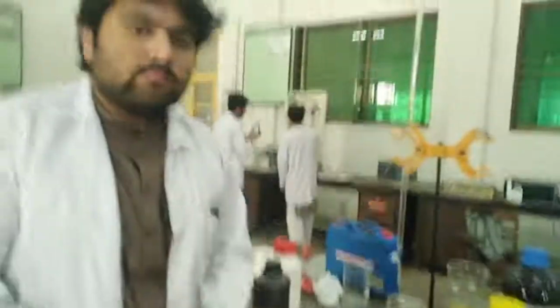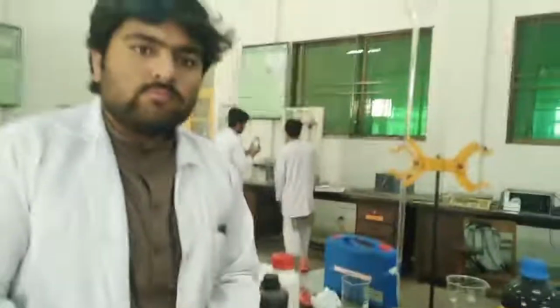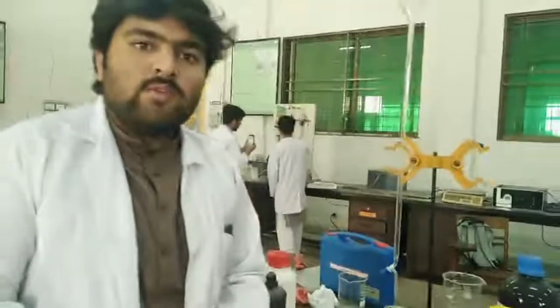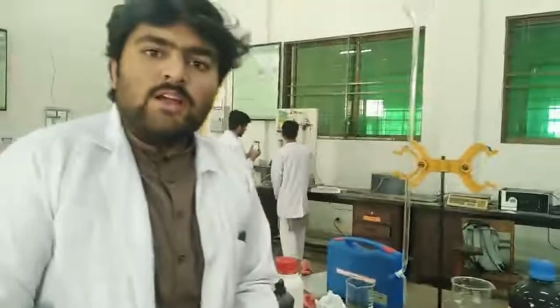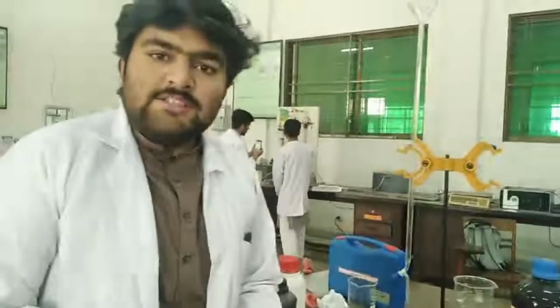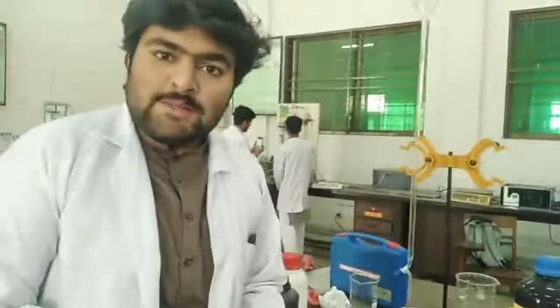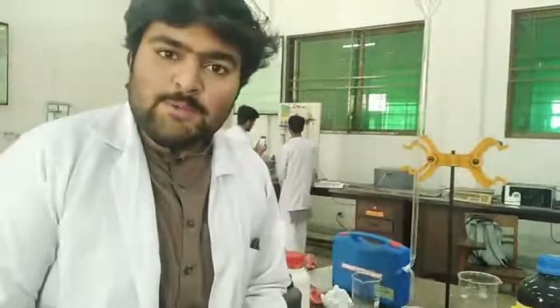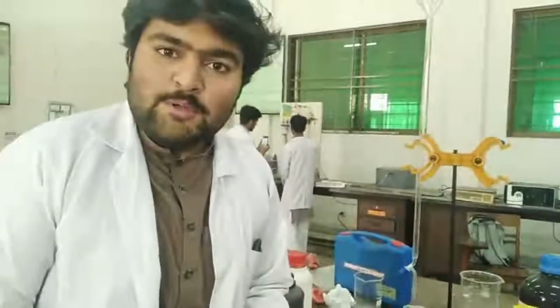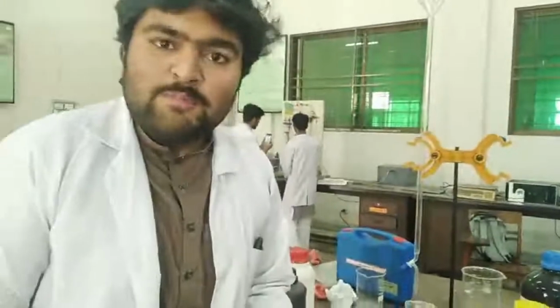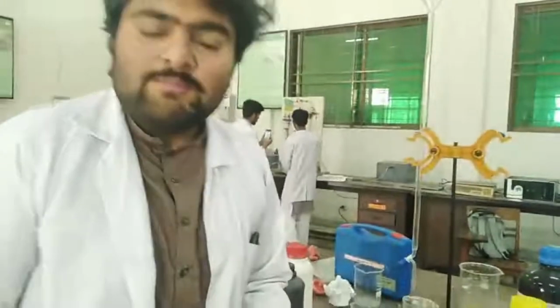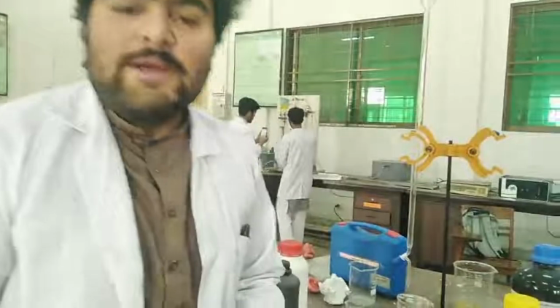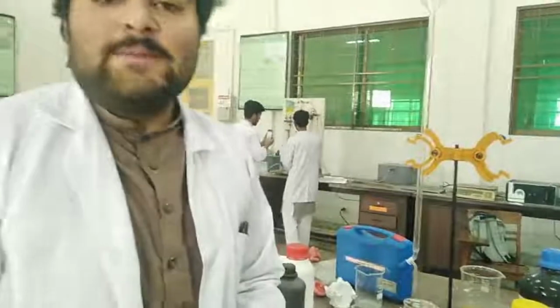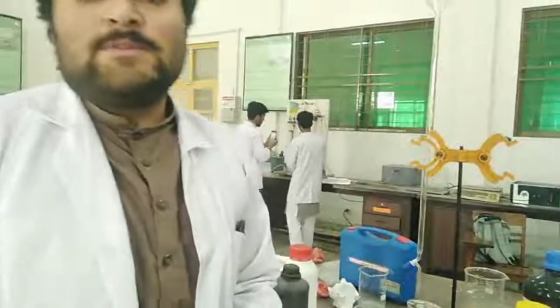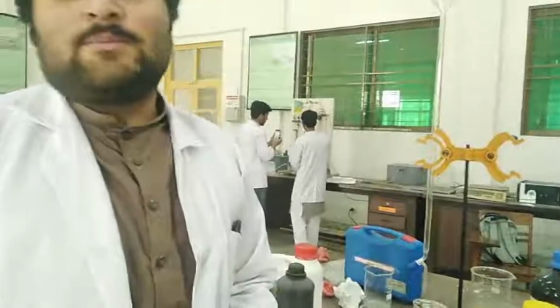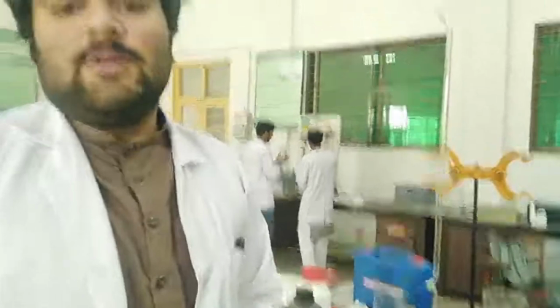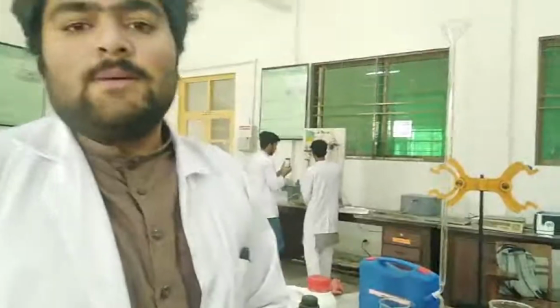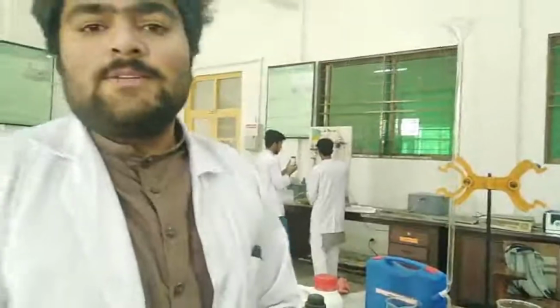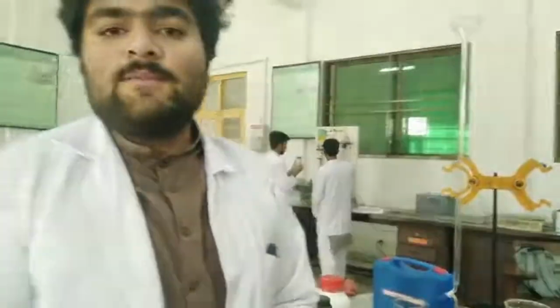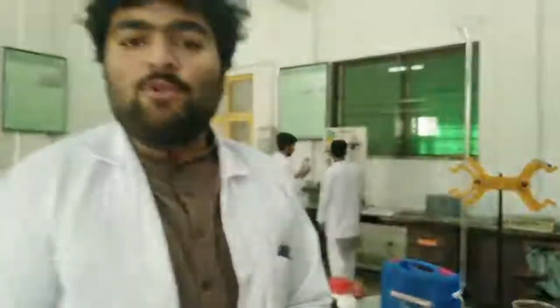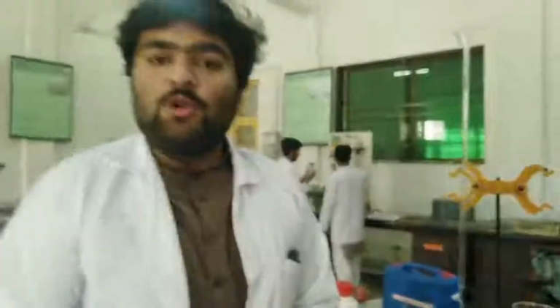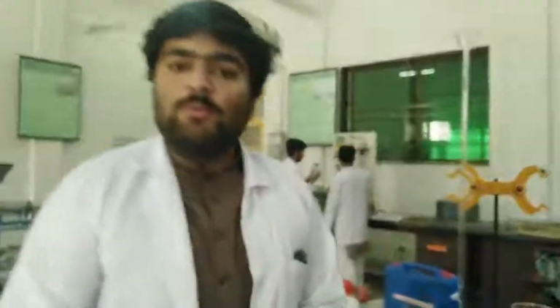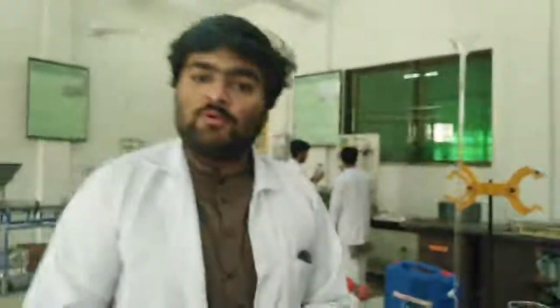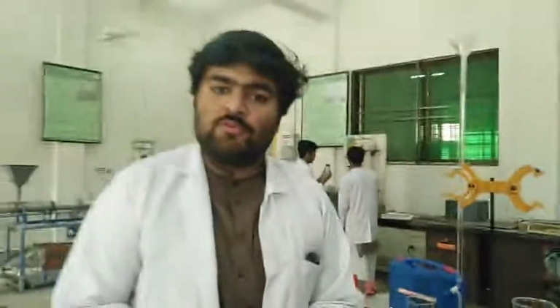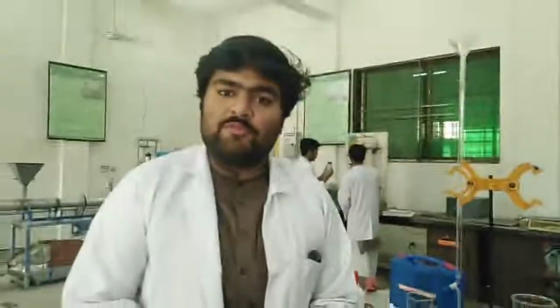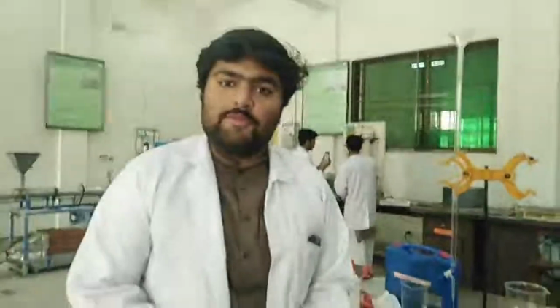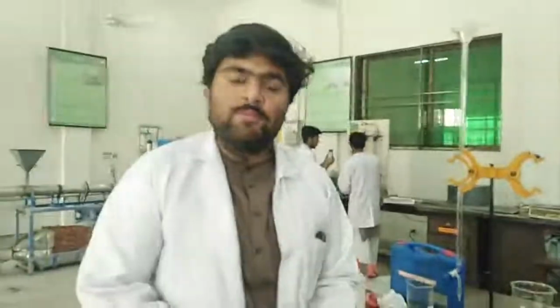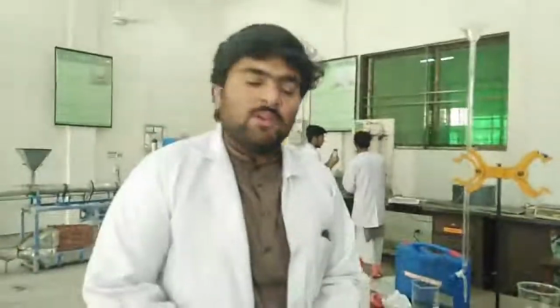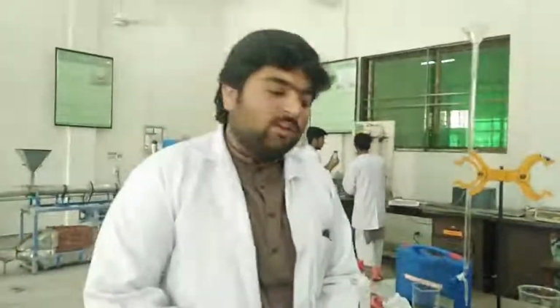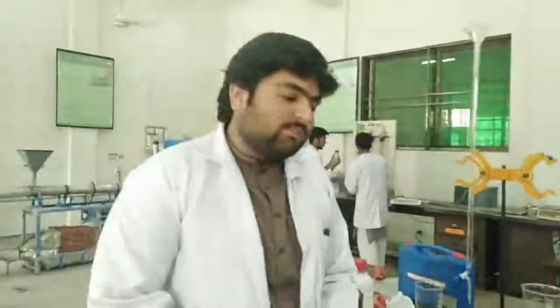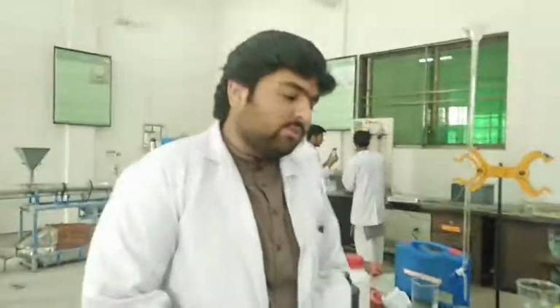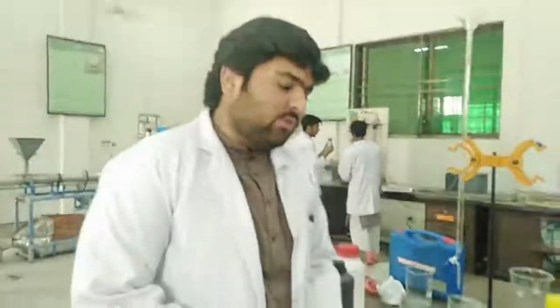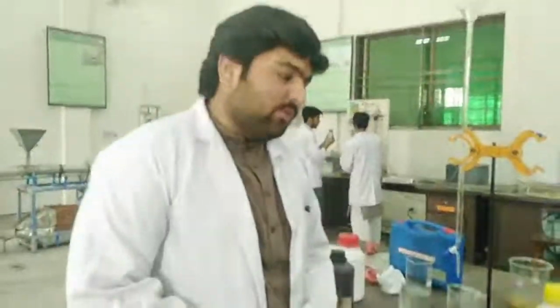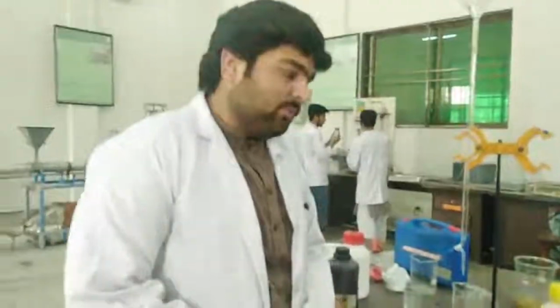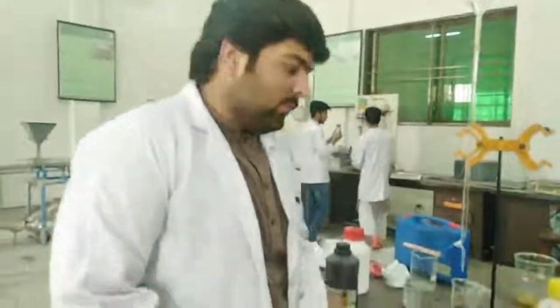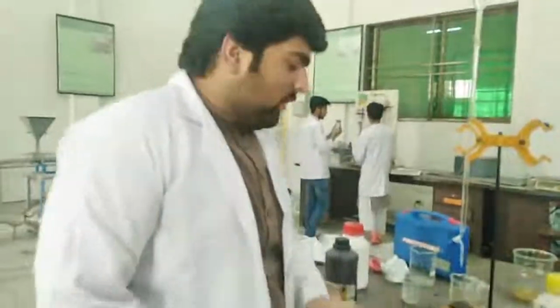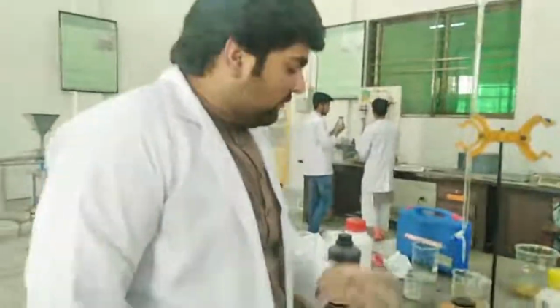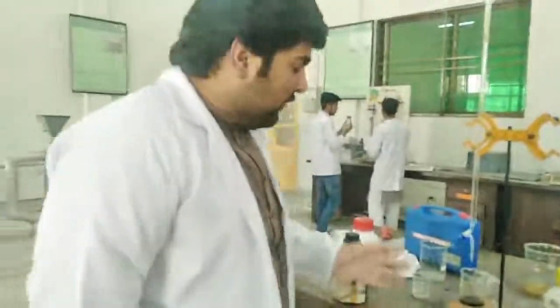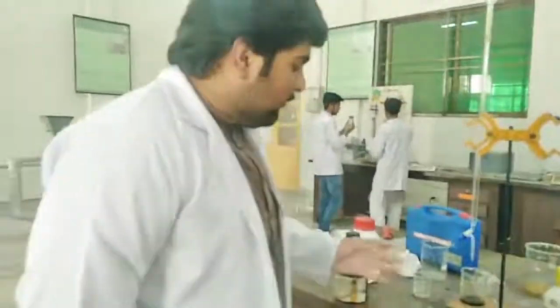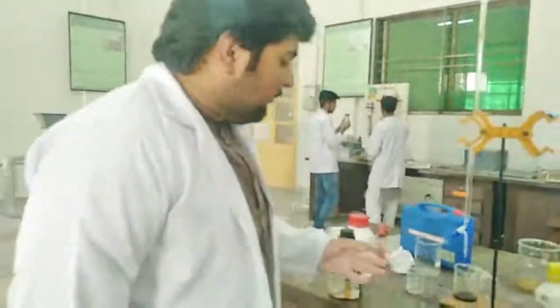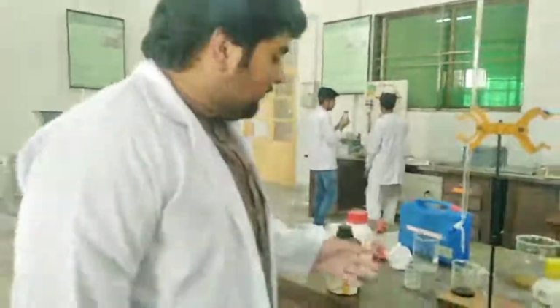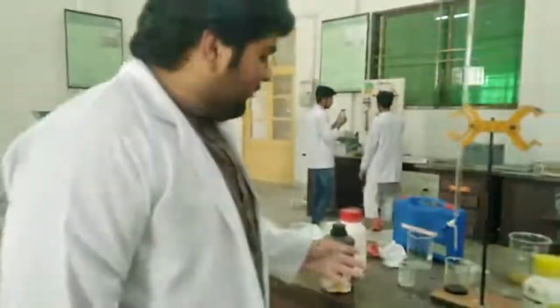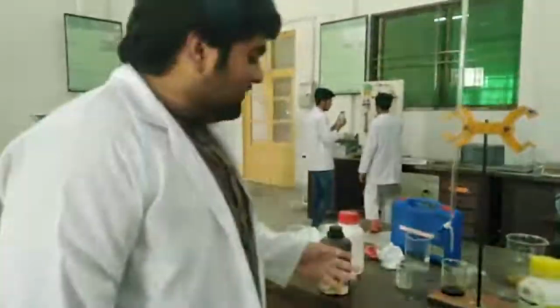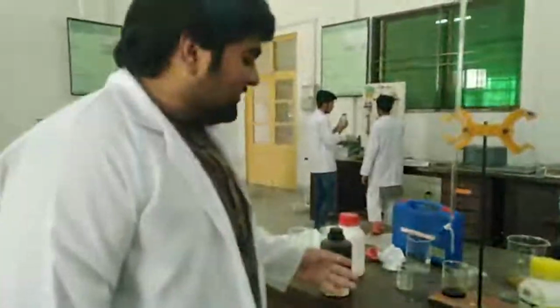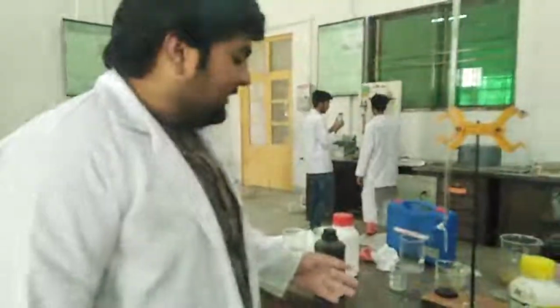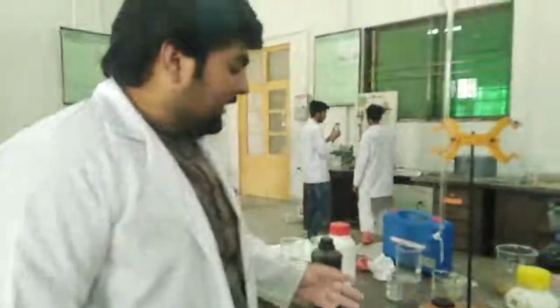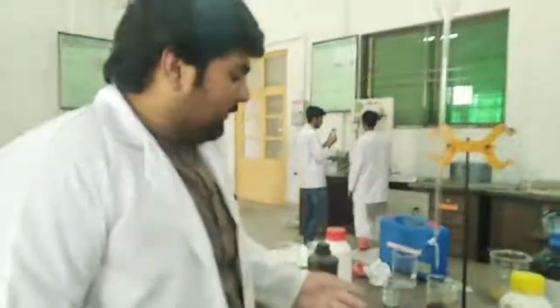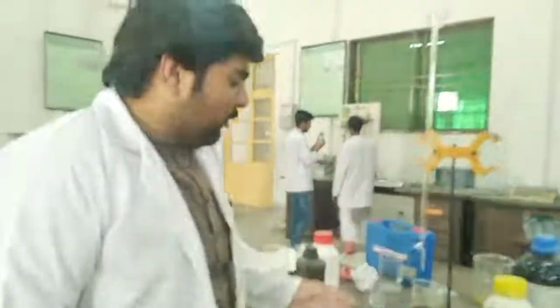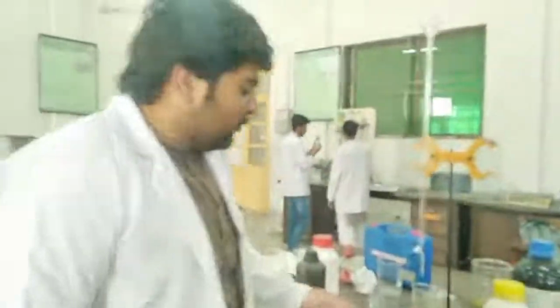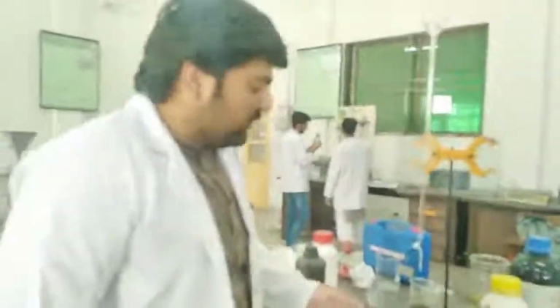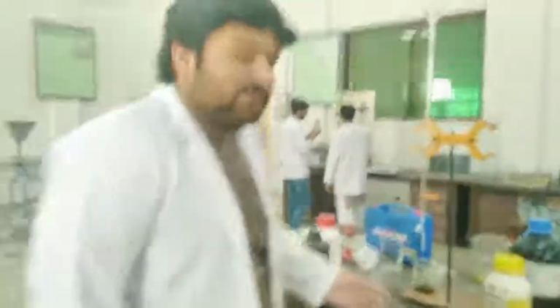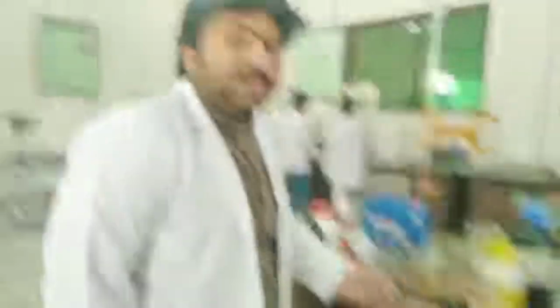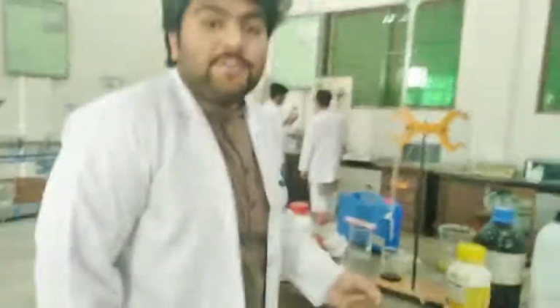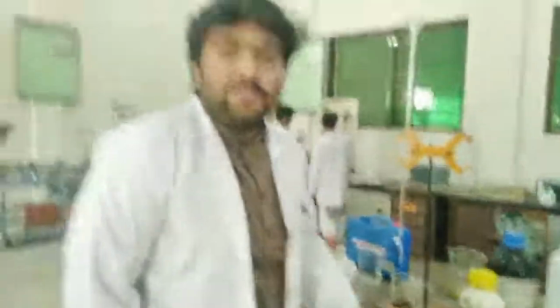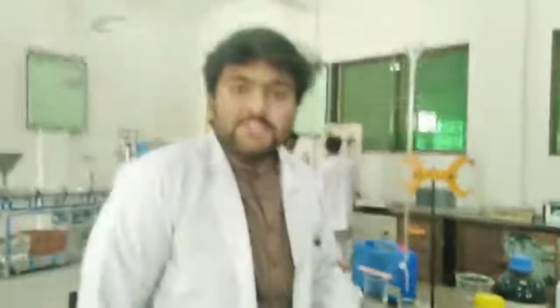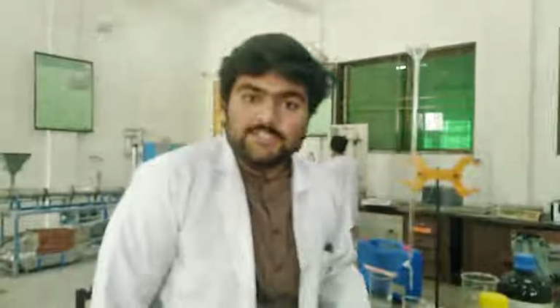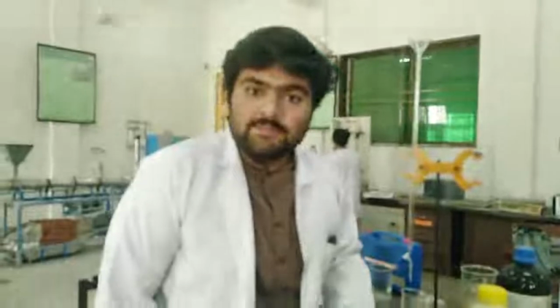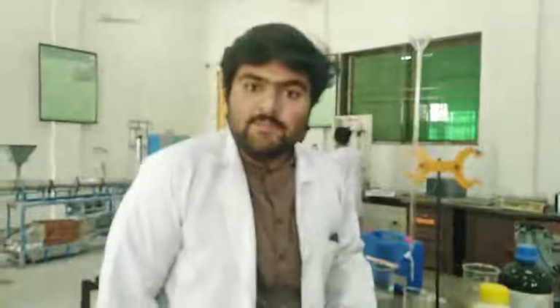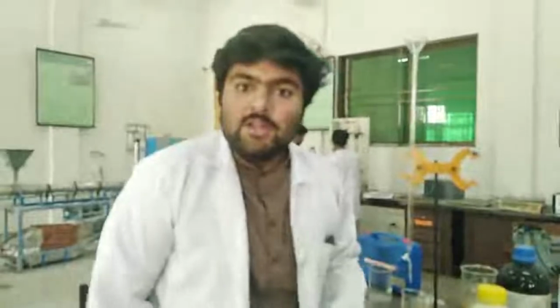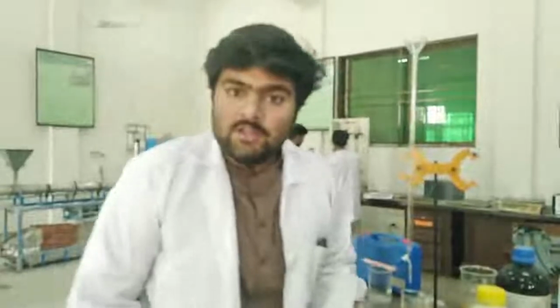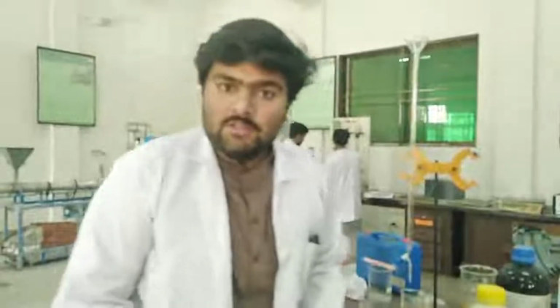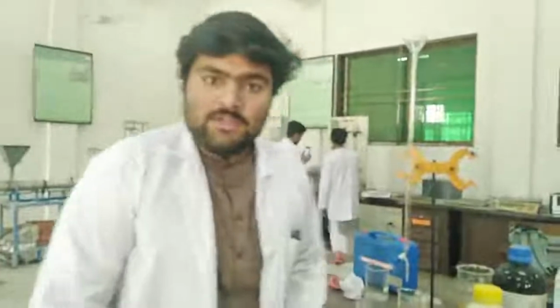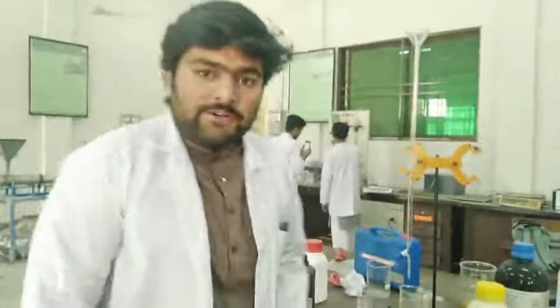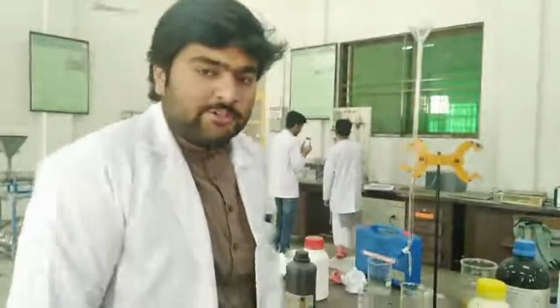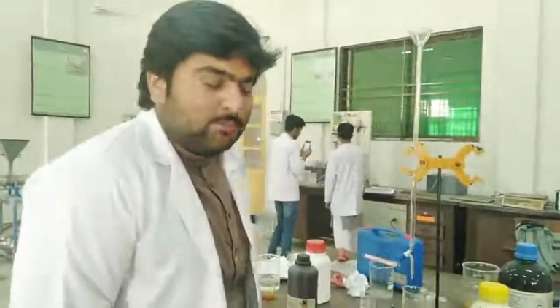Thank you. Hello everyone. My name is Abdullah. Now we will see the titration process.